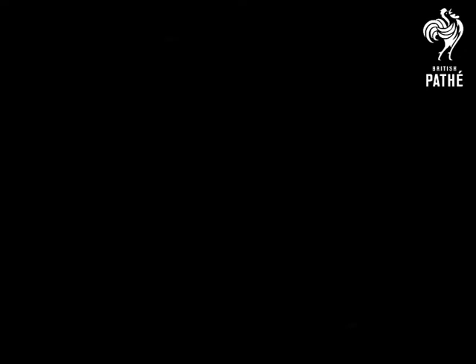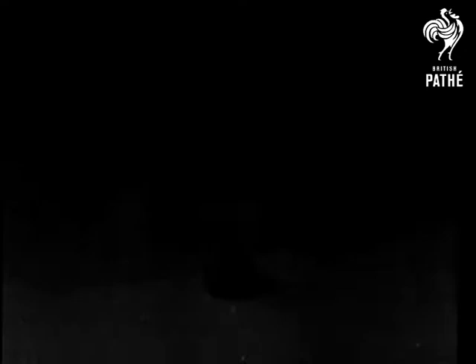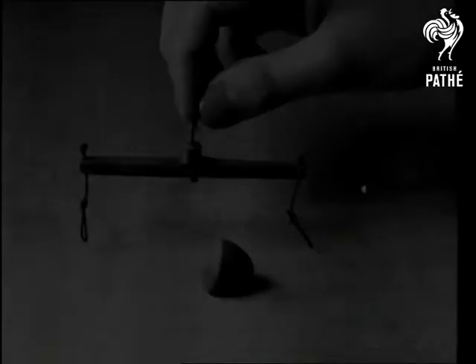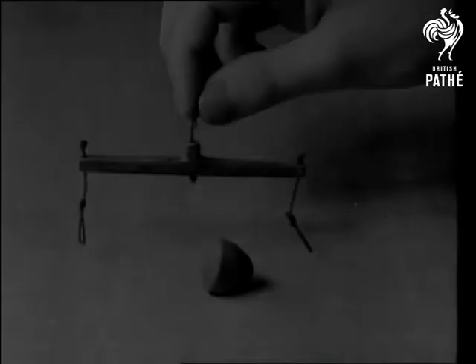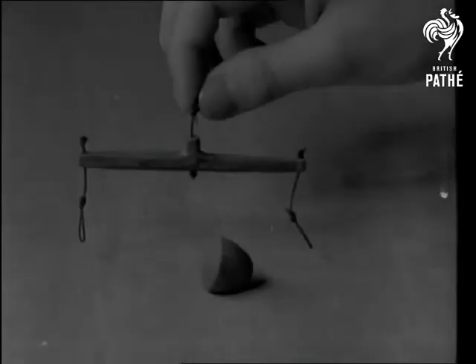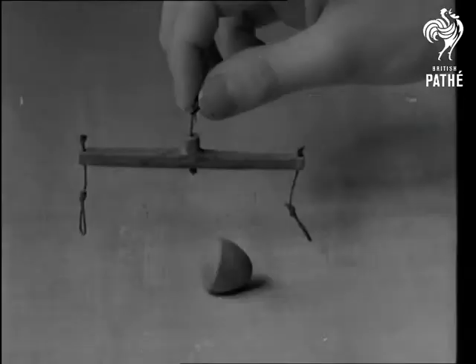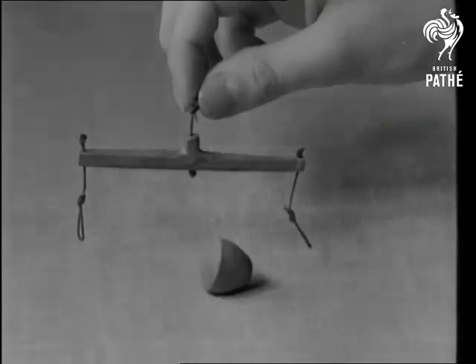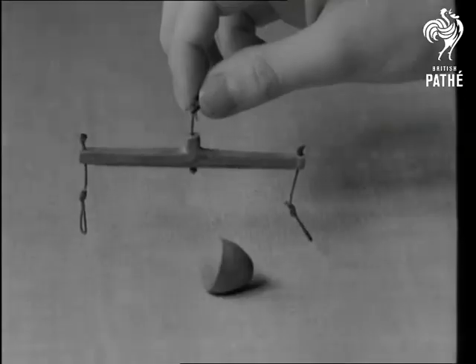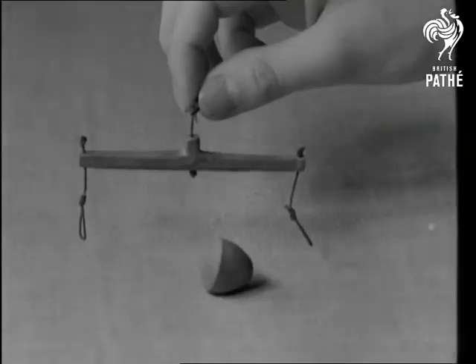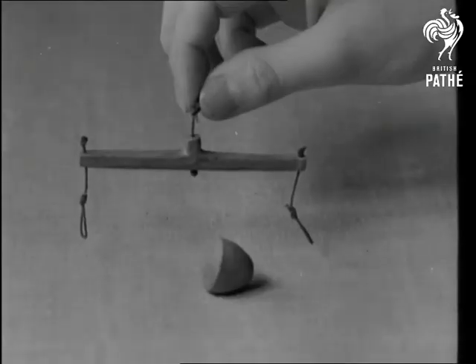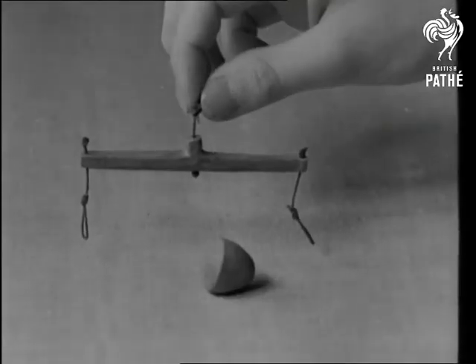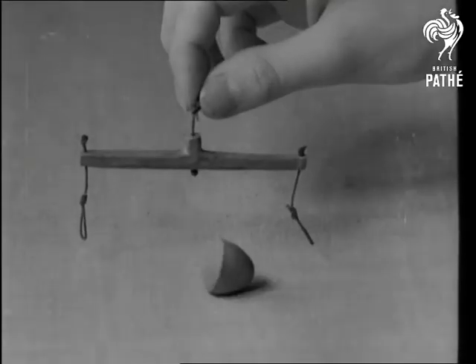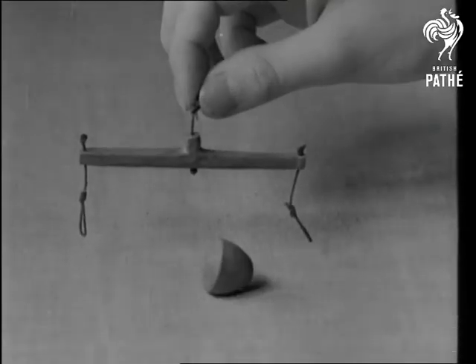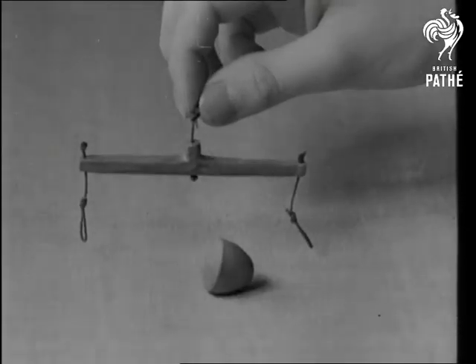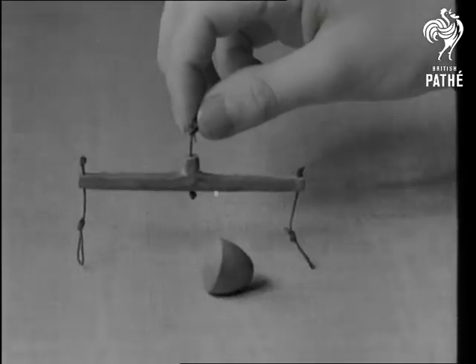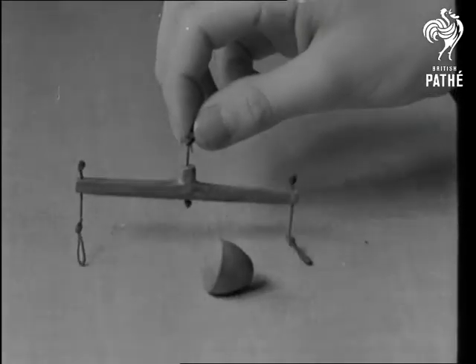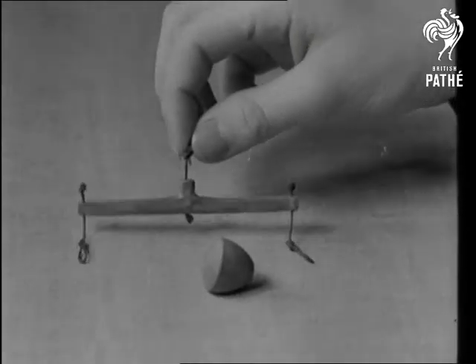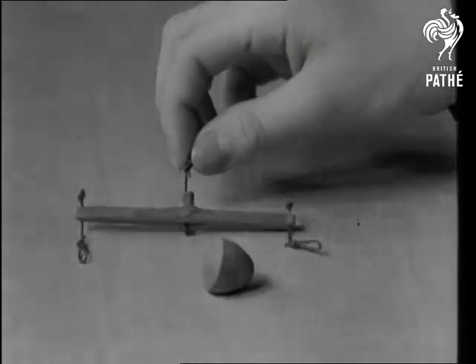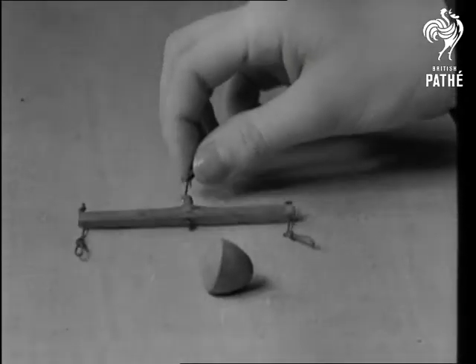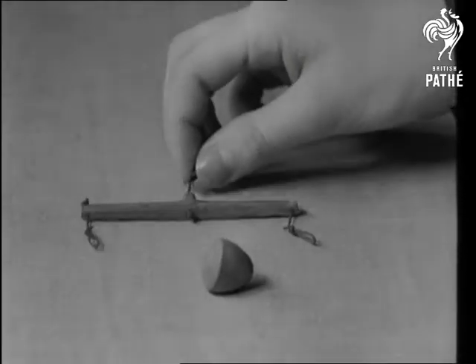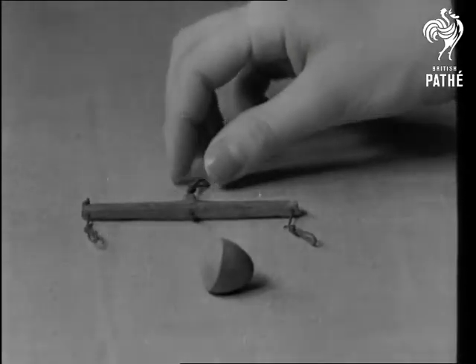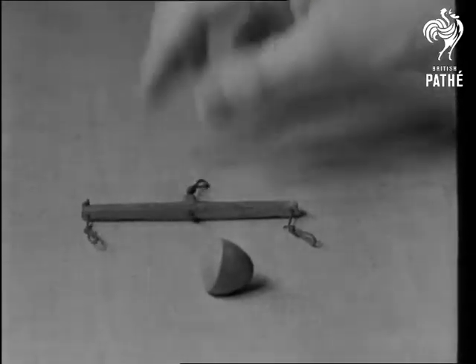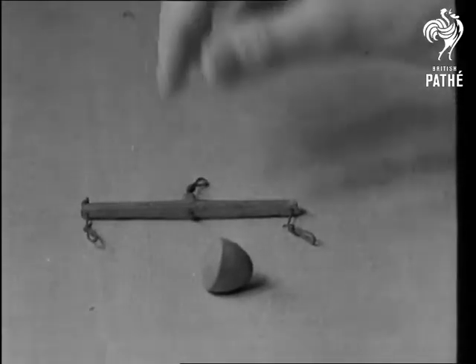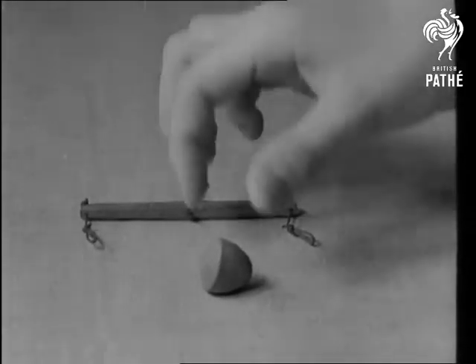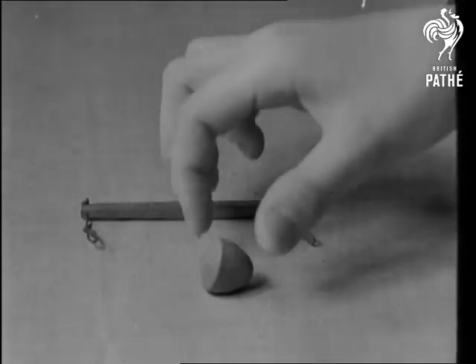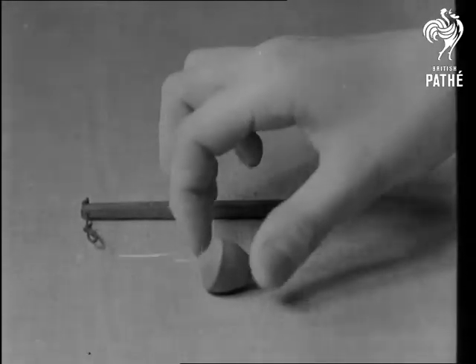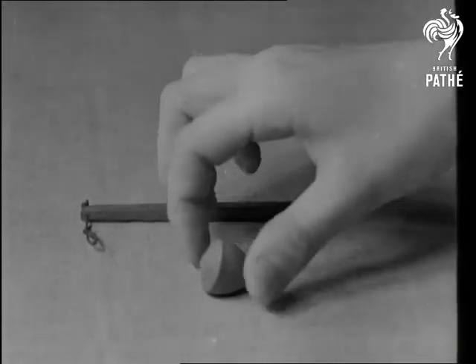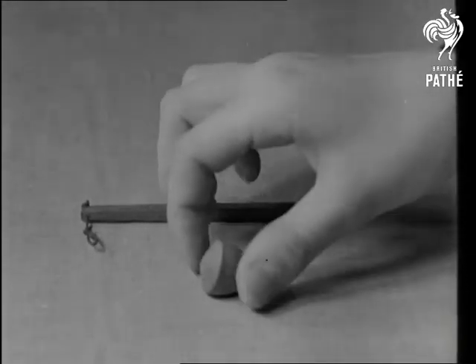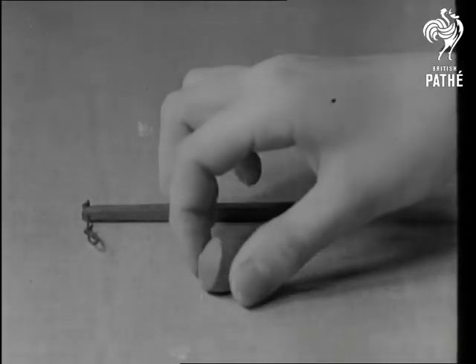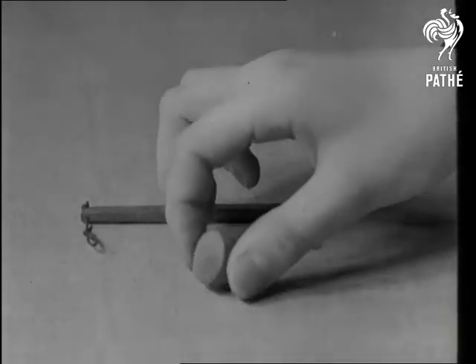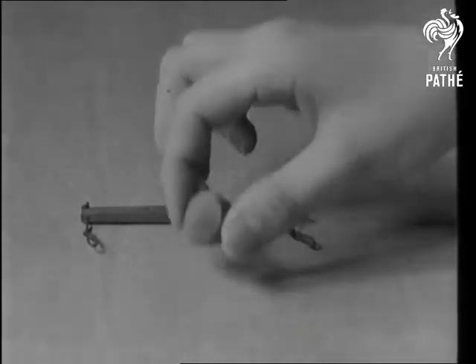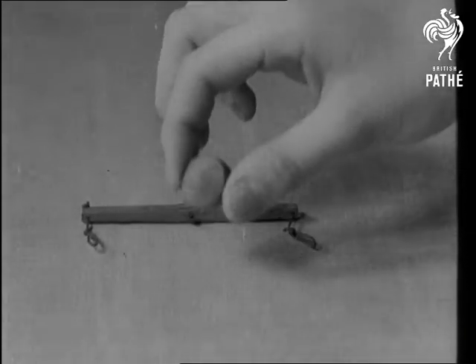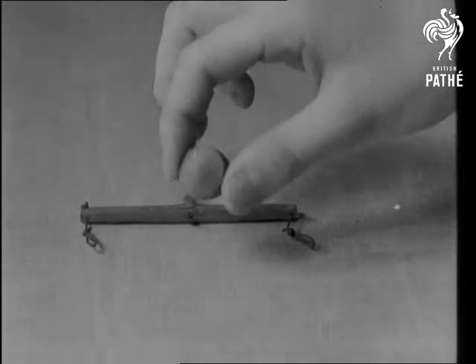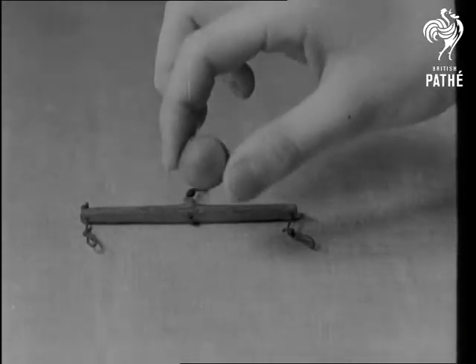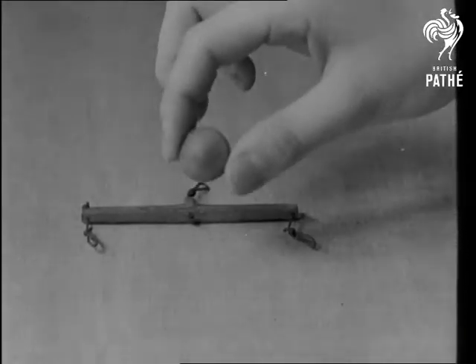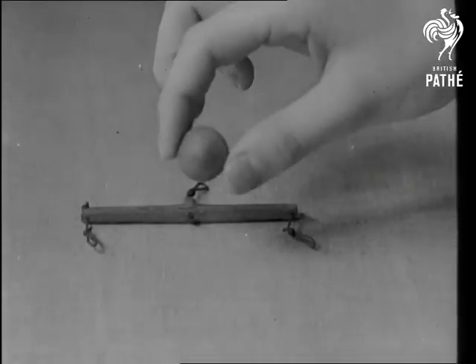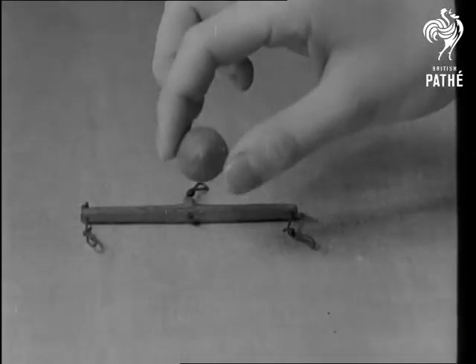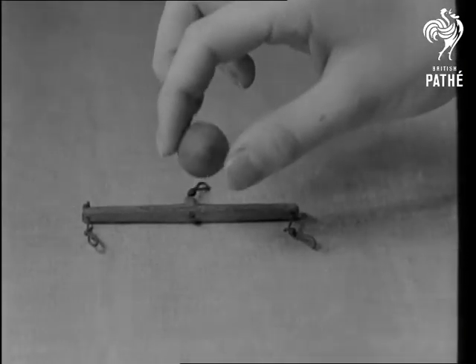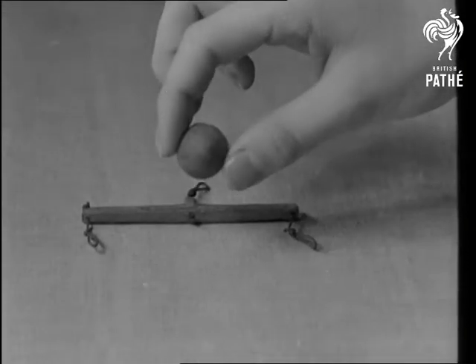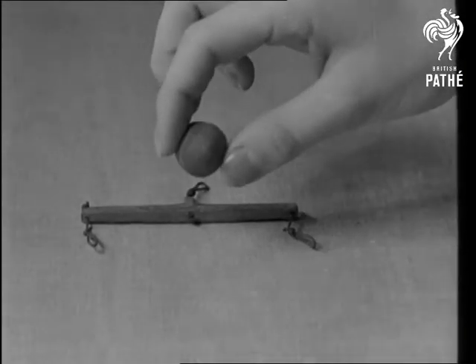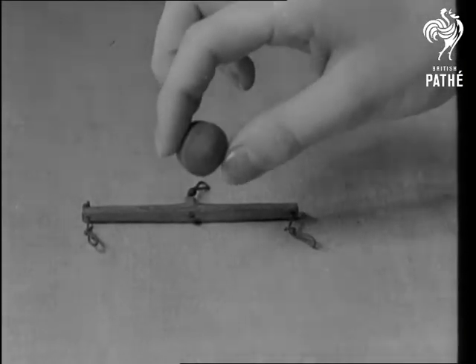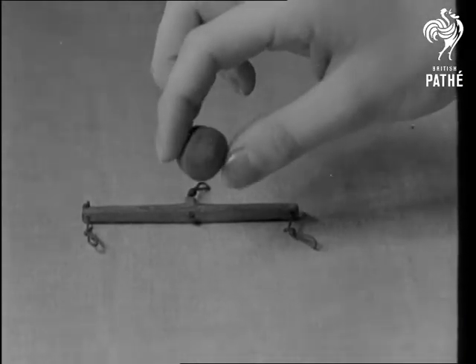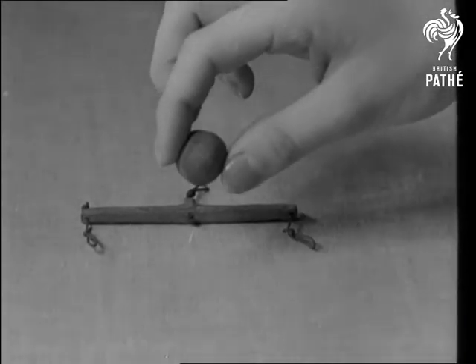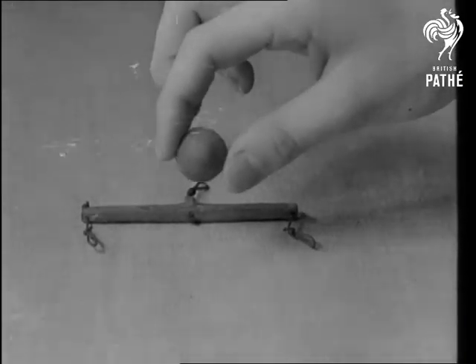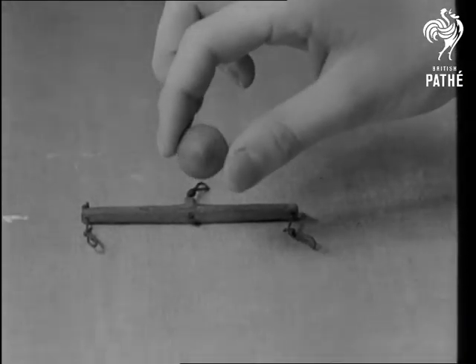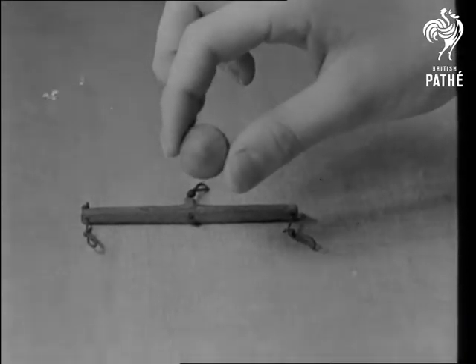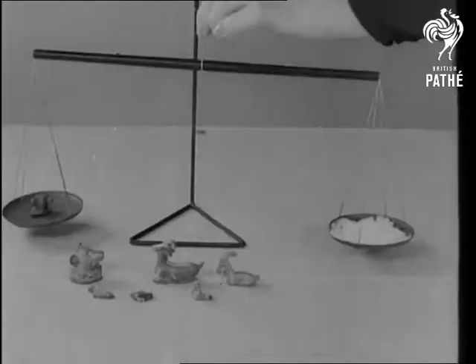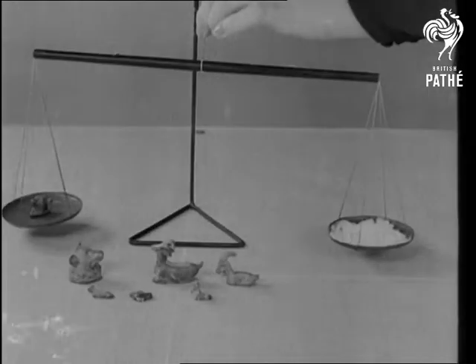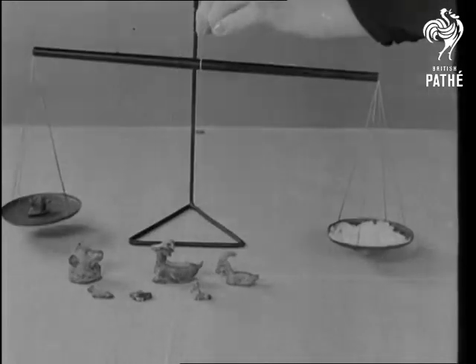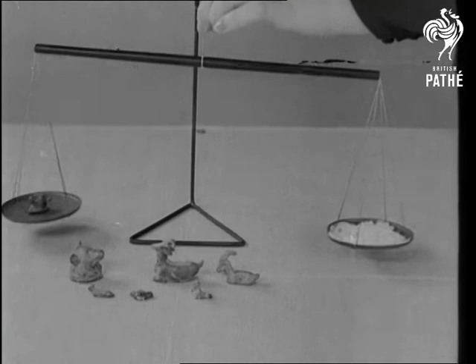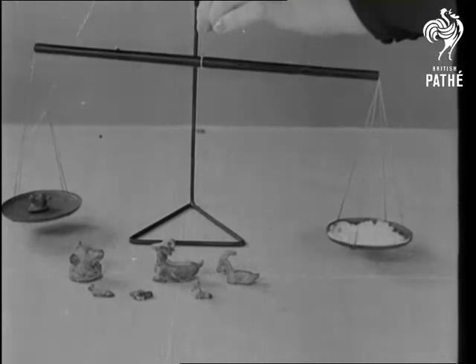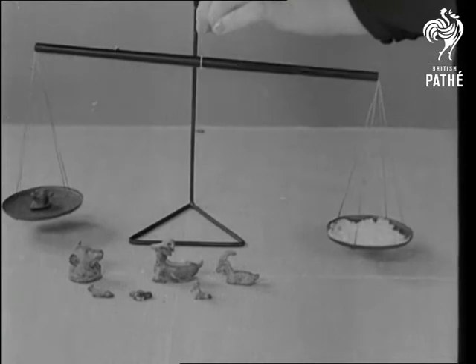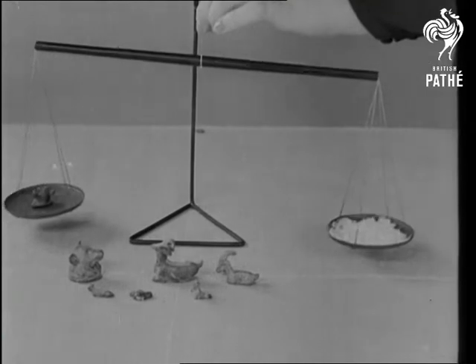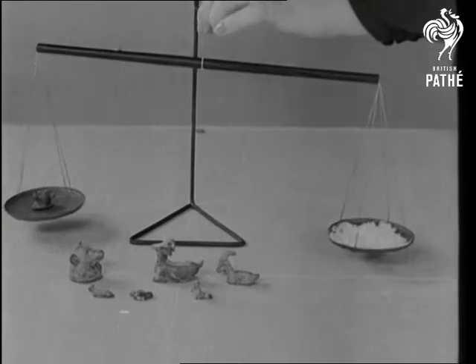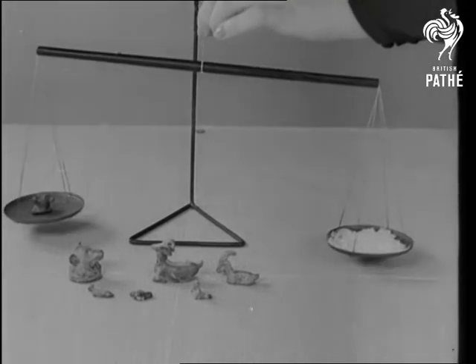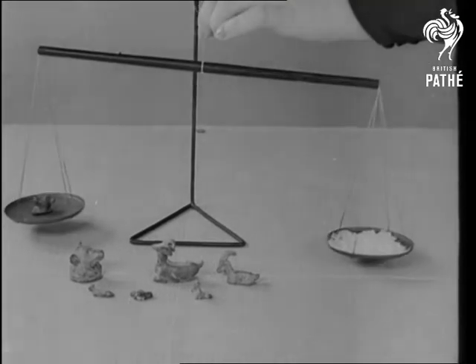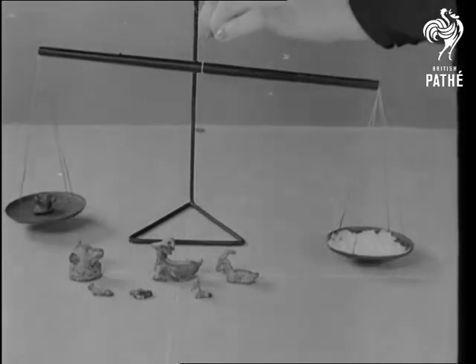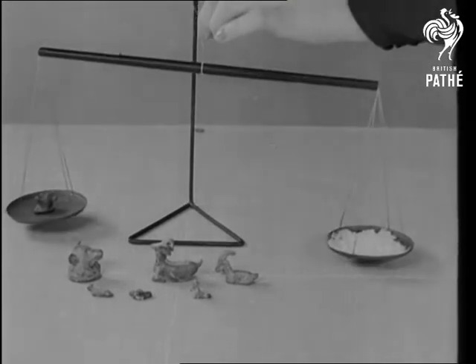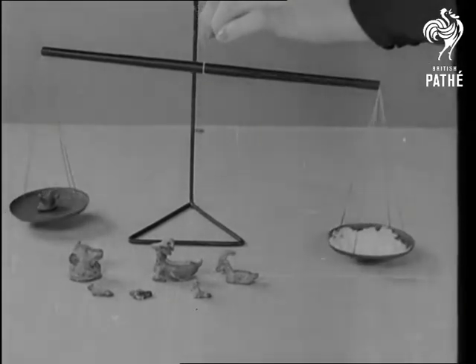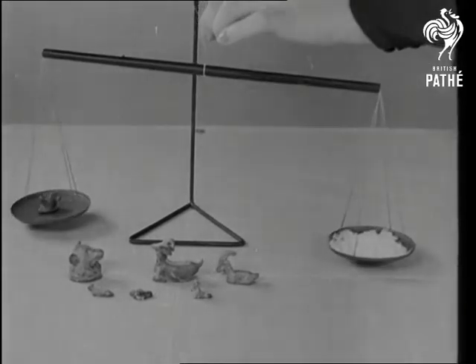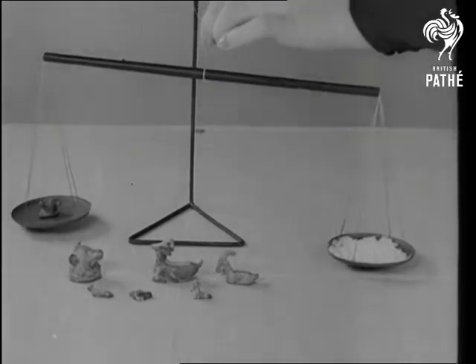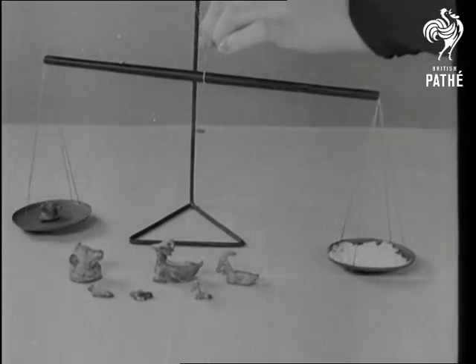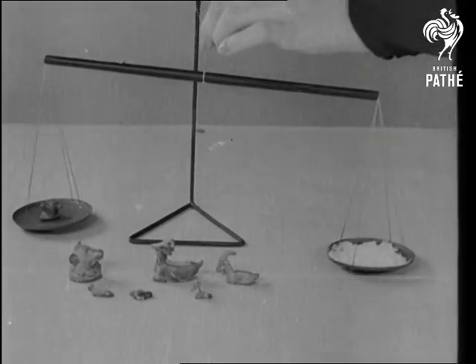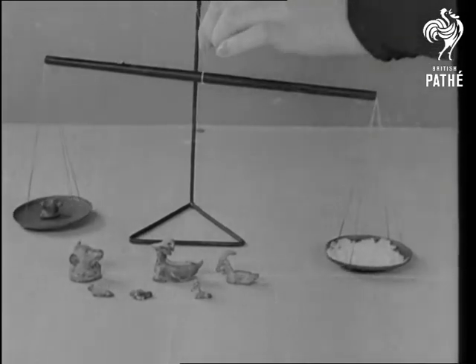In the old days, there weren't scales big enough to weigh salmon. That's a nut weight, and the earliest scales were simple arms with suspended pans.